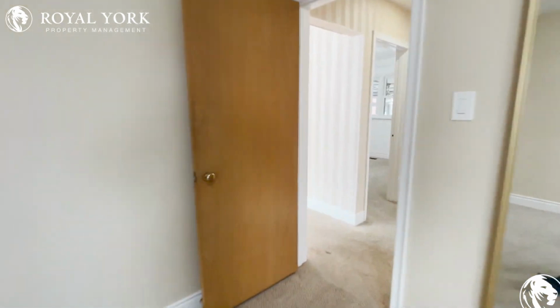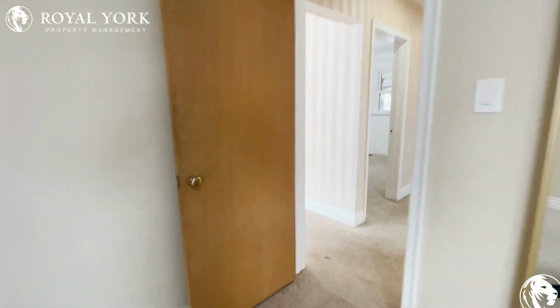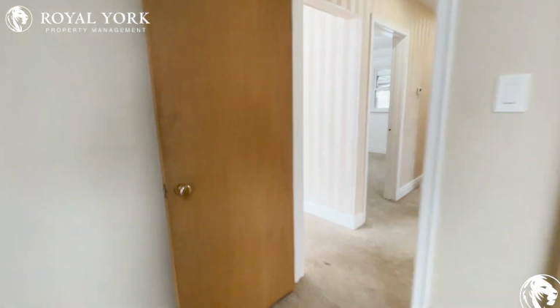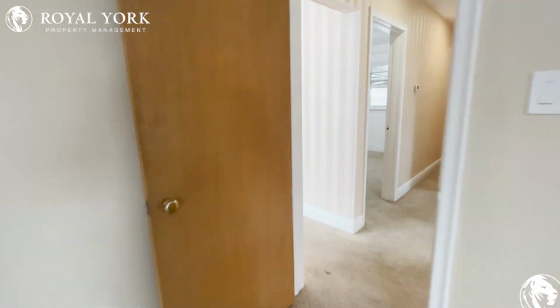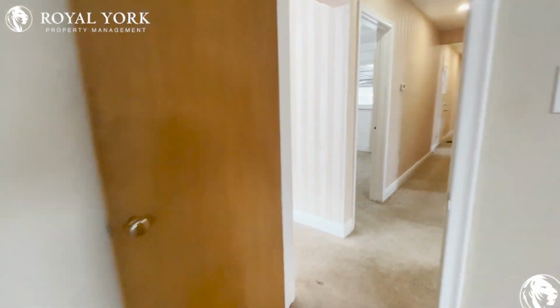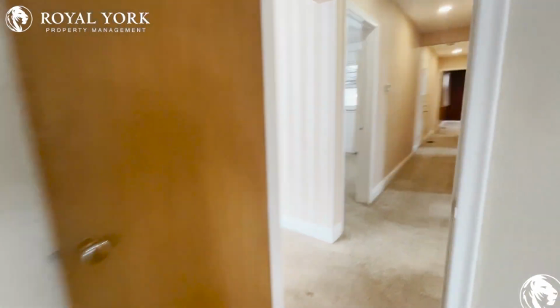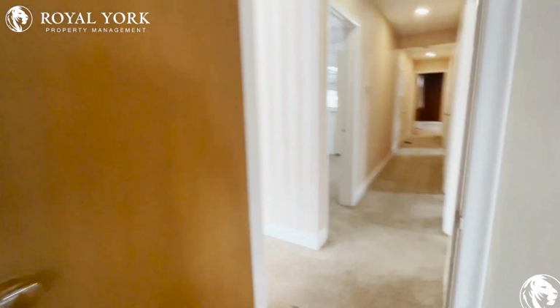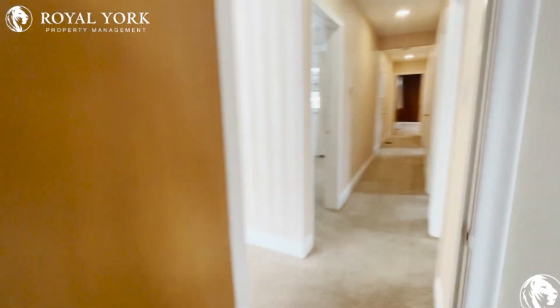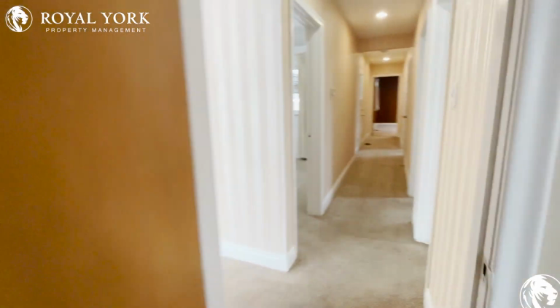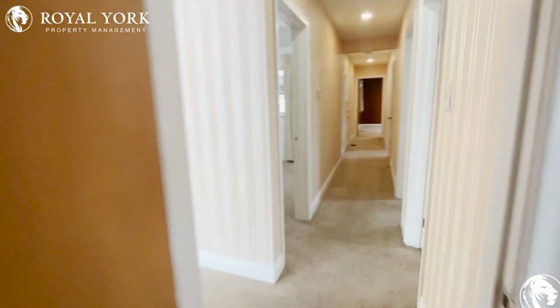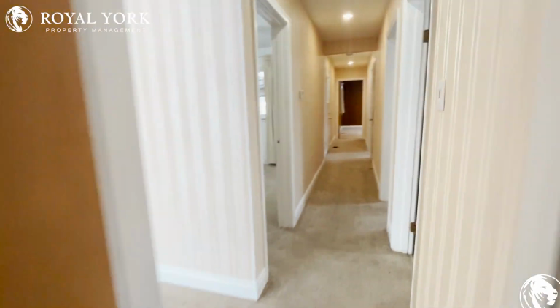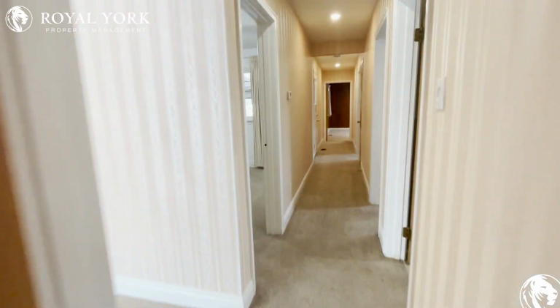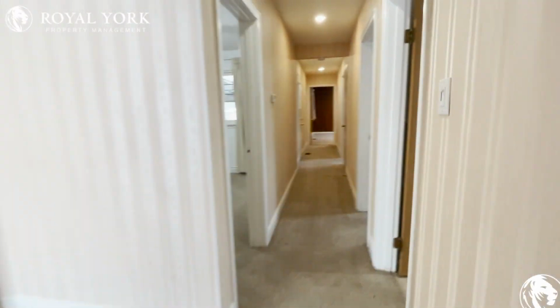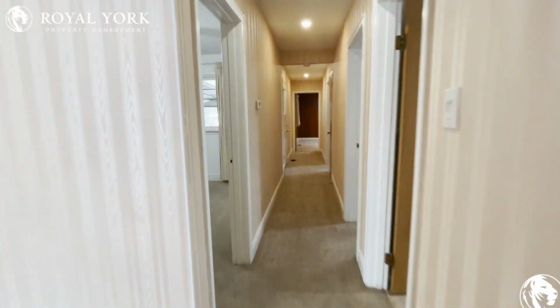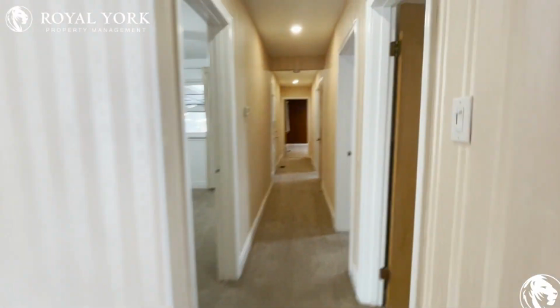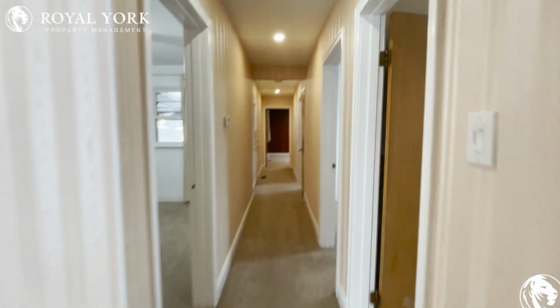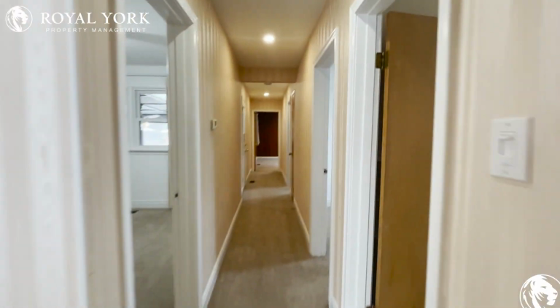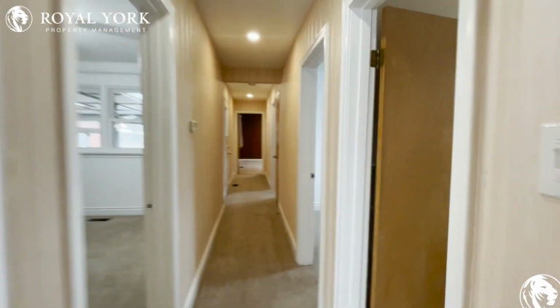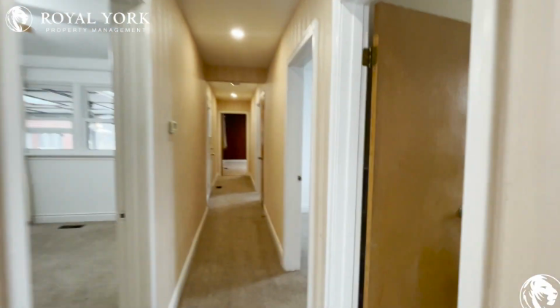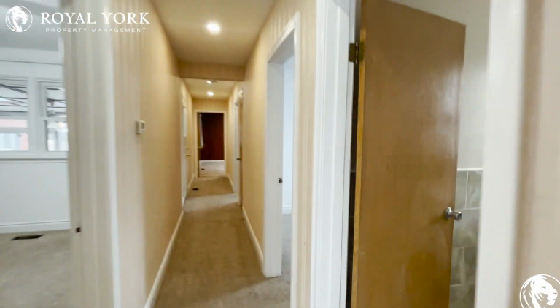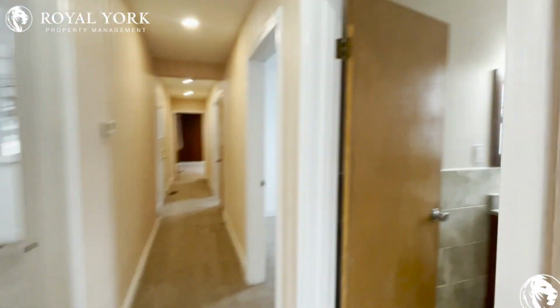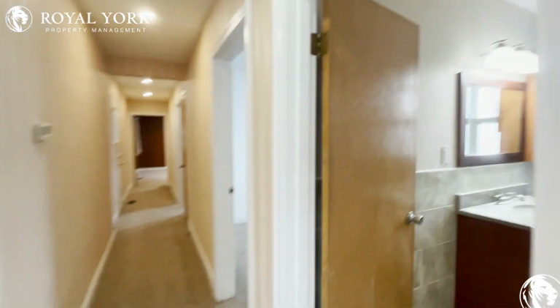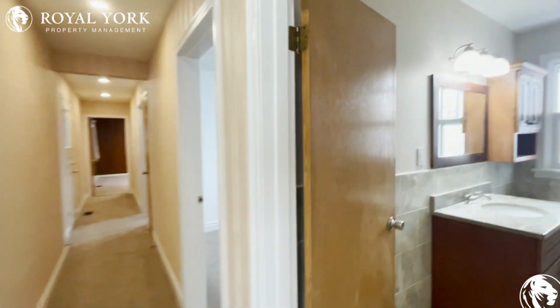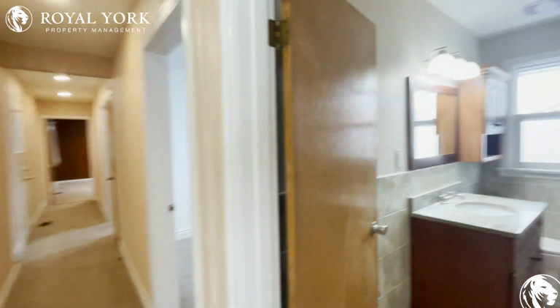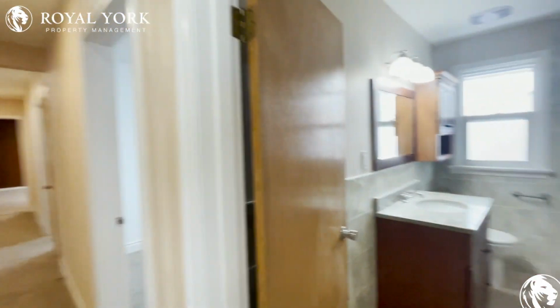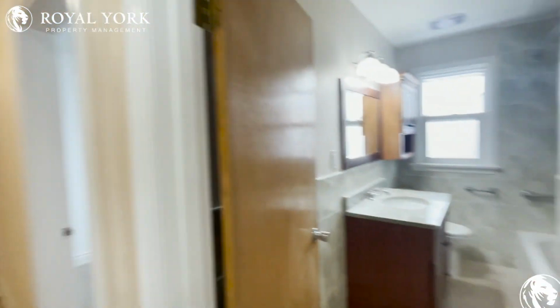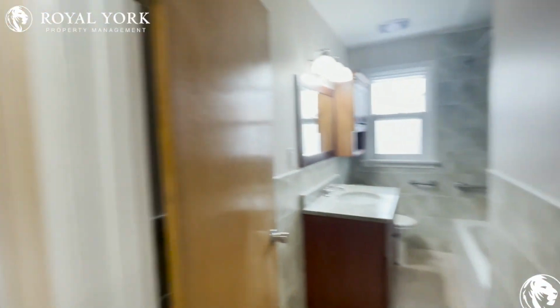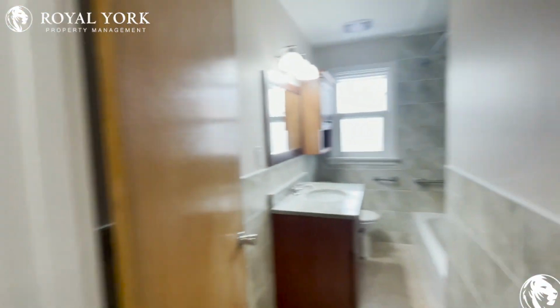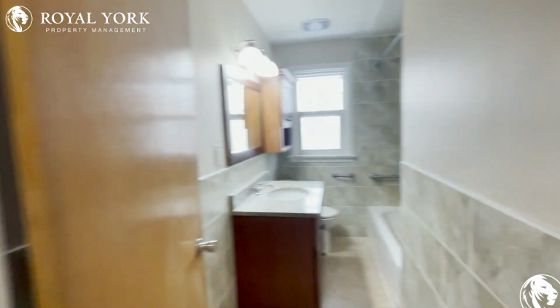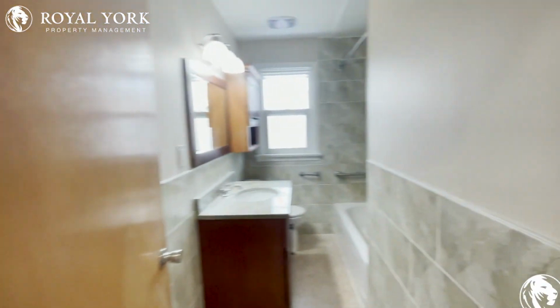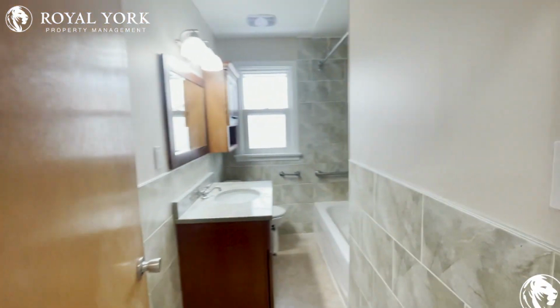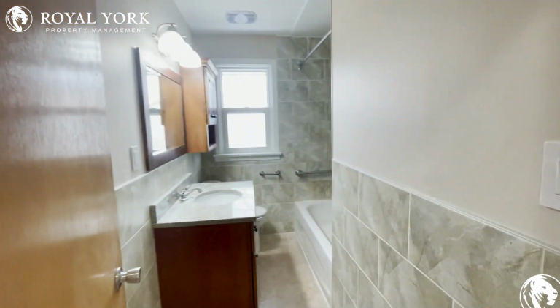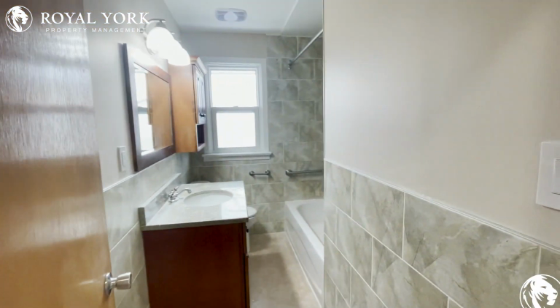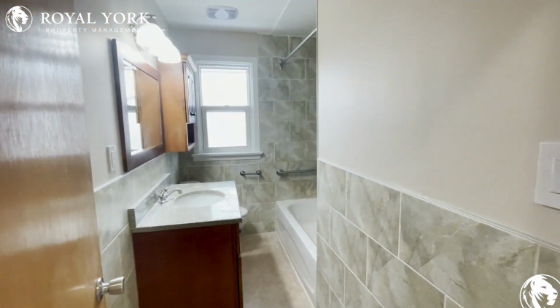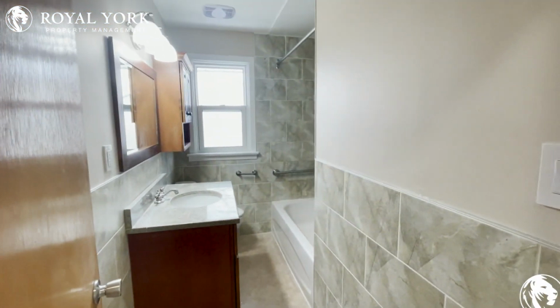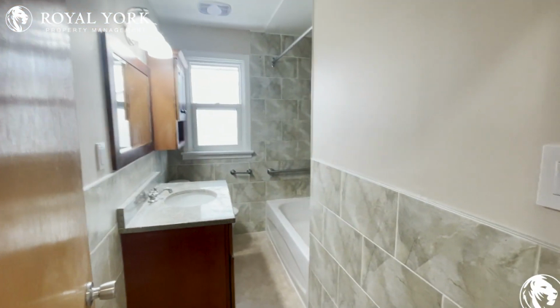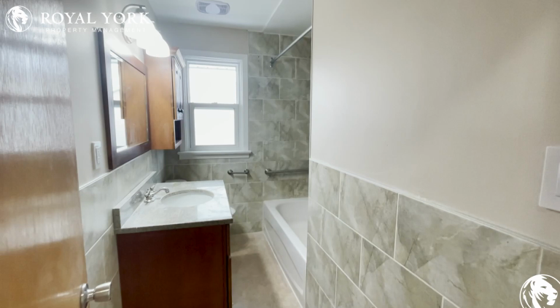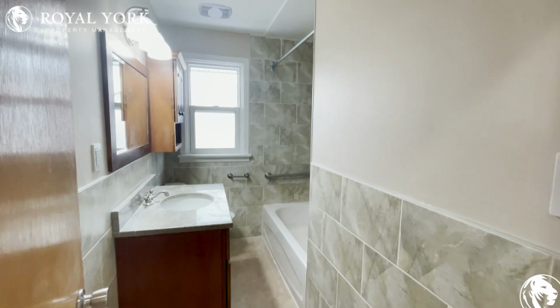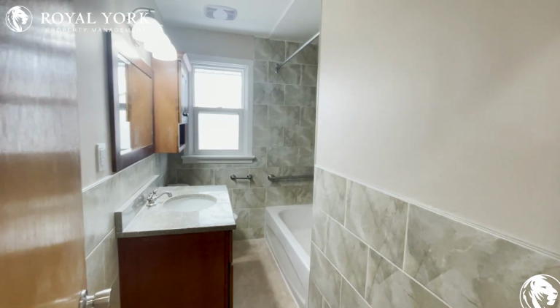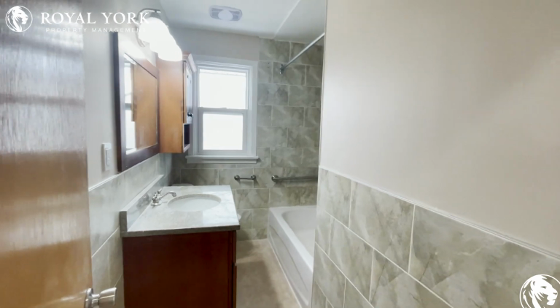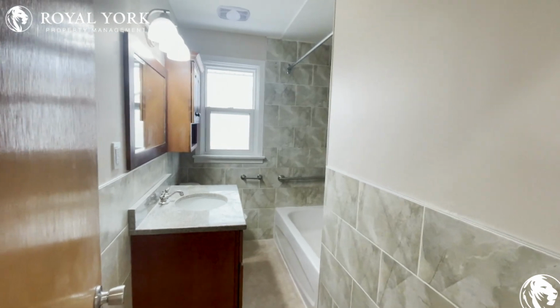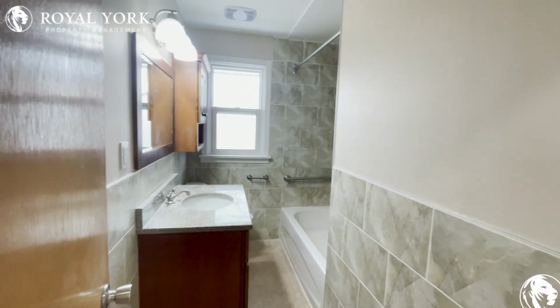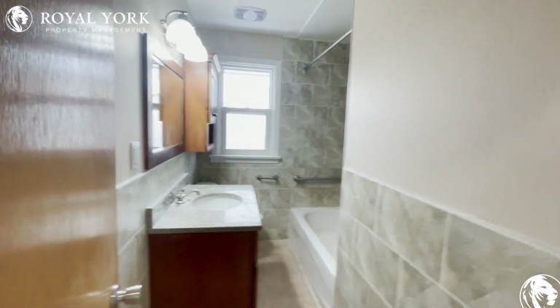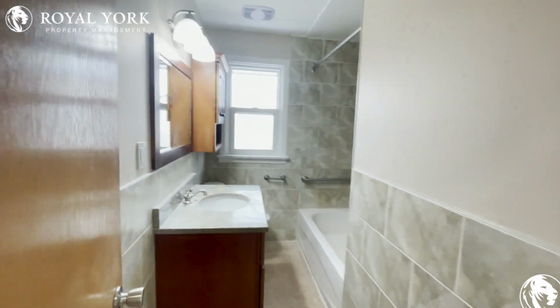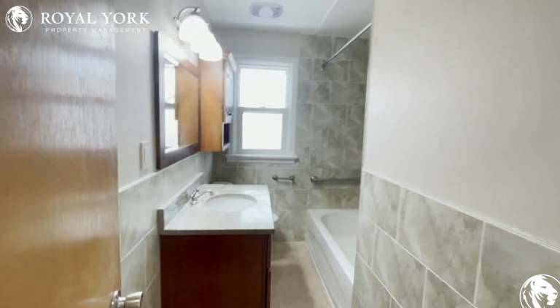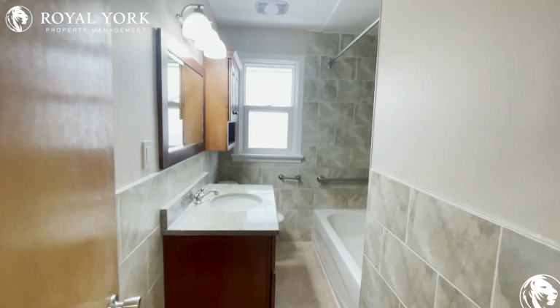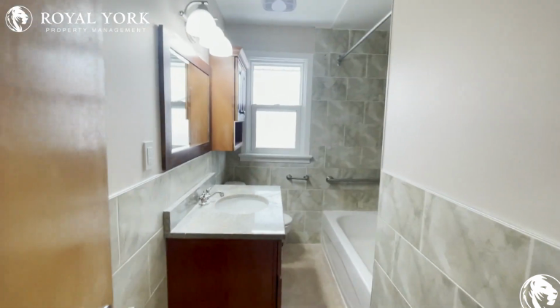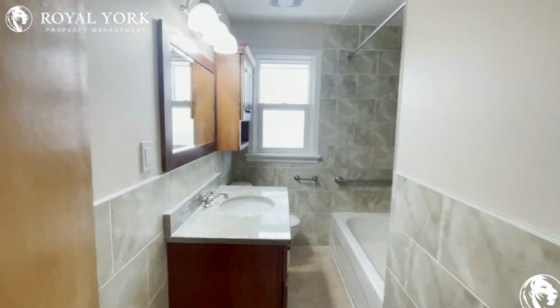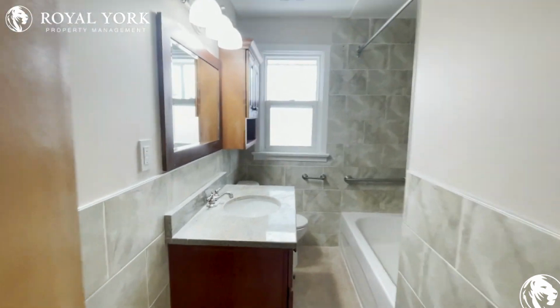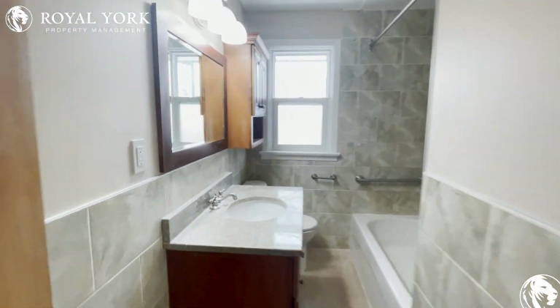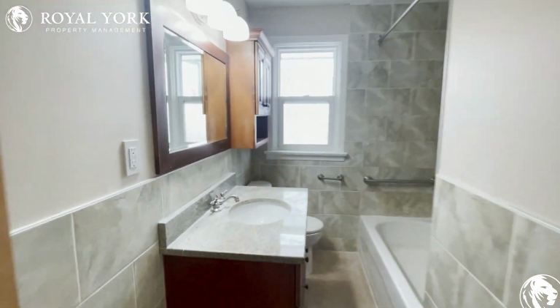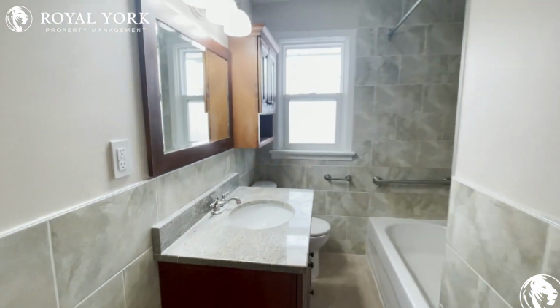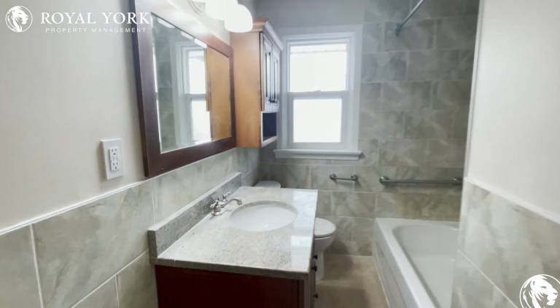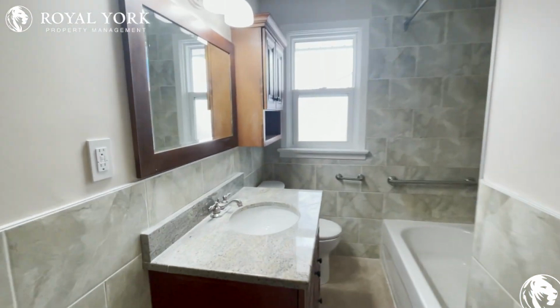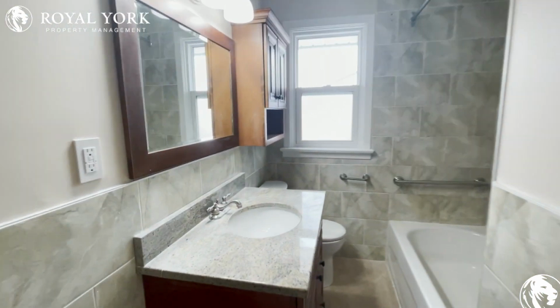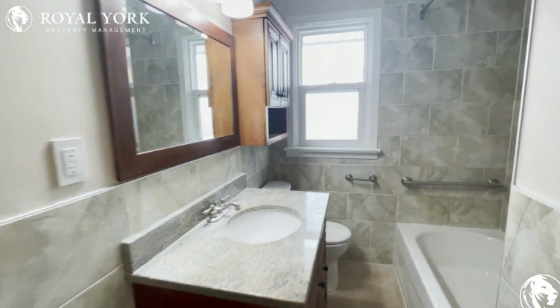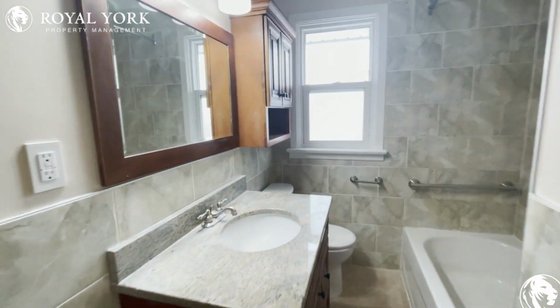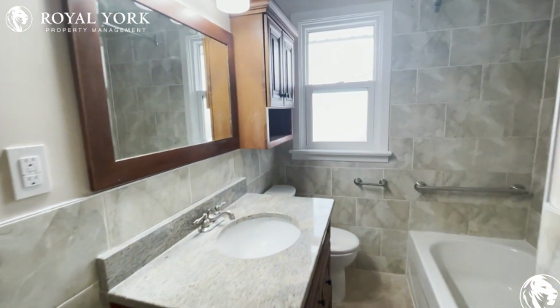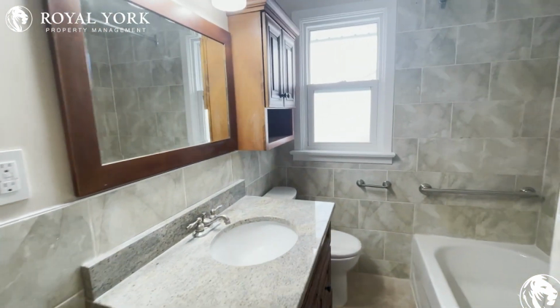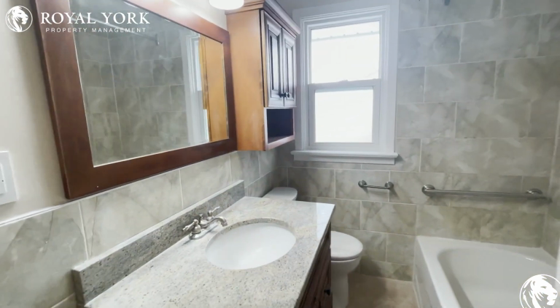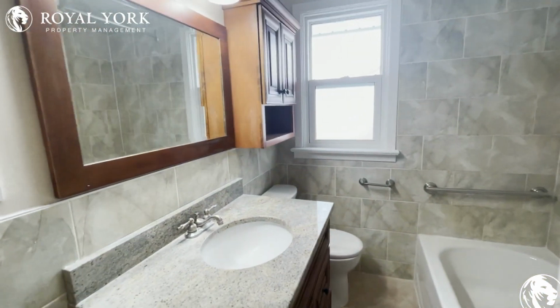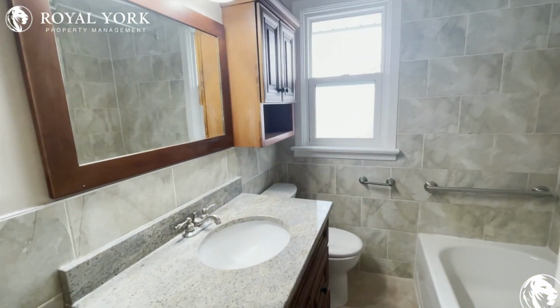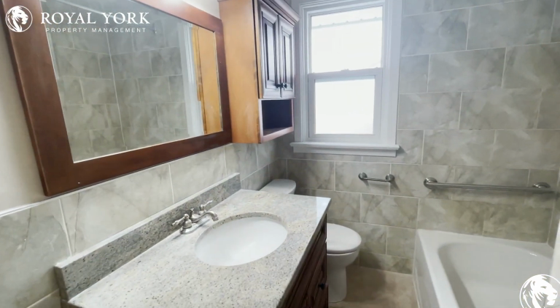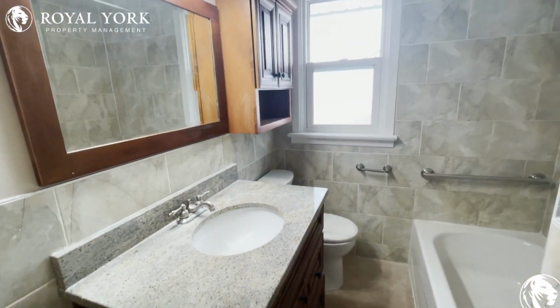Moving forward, off to the right is going to be your main washroom for this unit. It is a full tub shower — absolutely stunning.